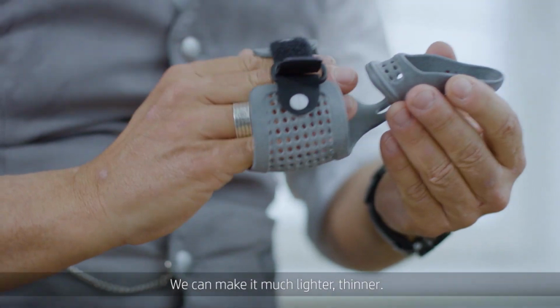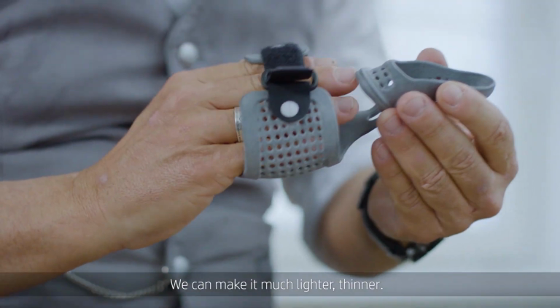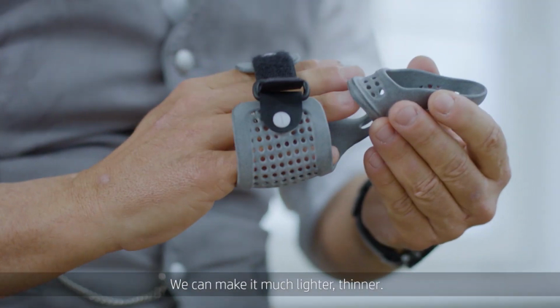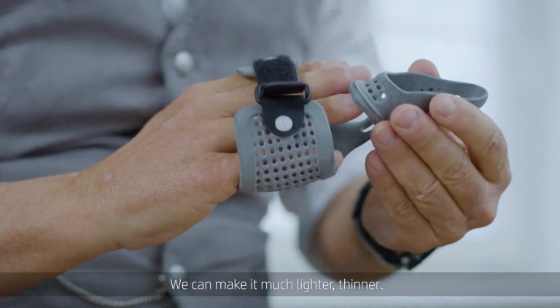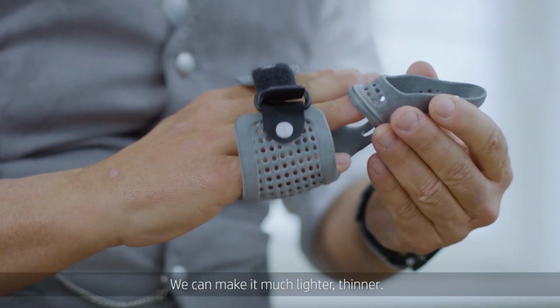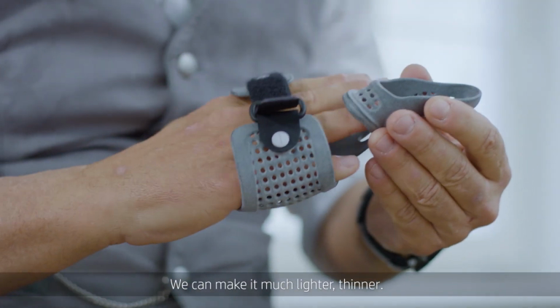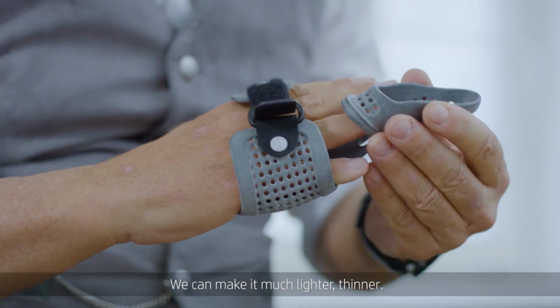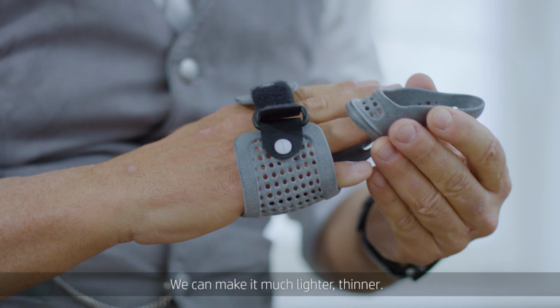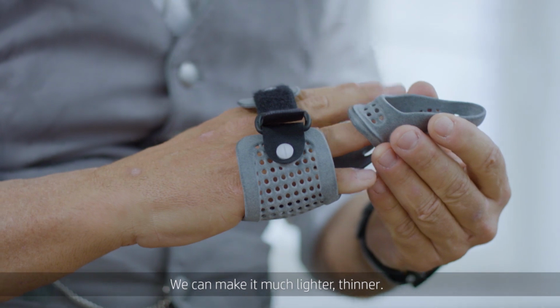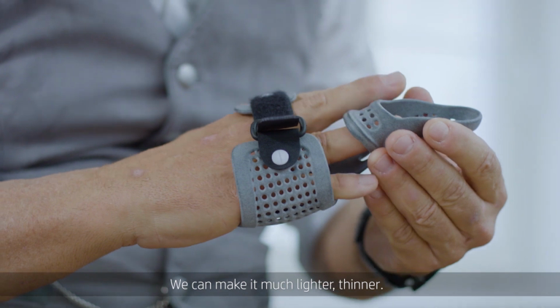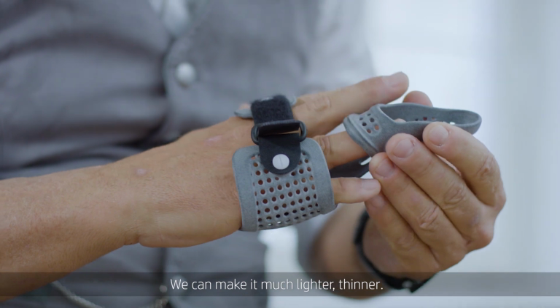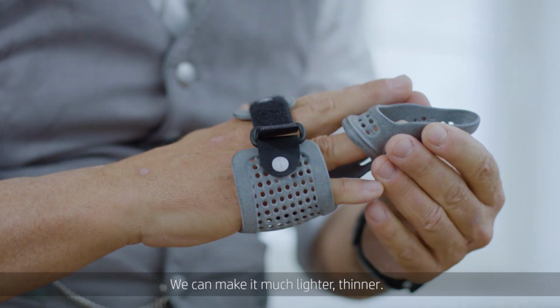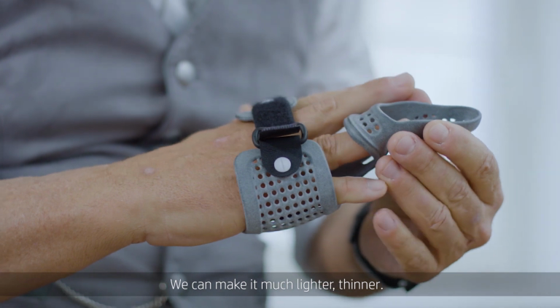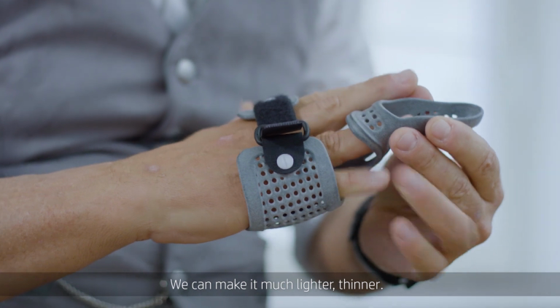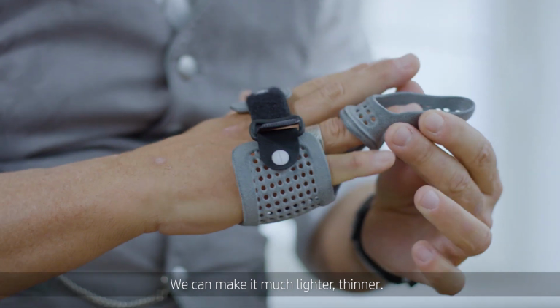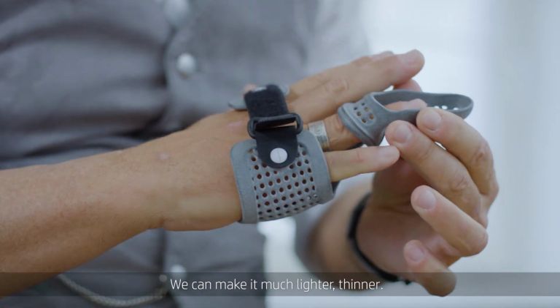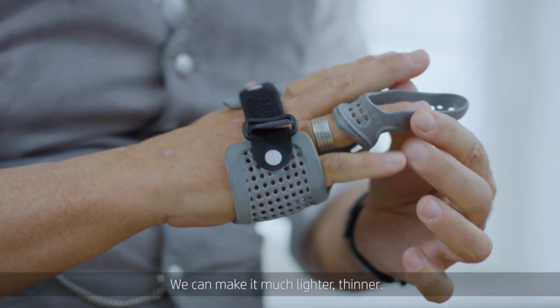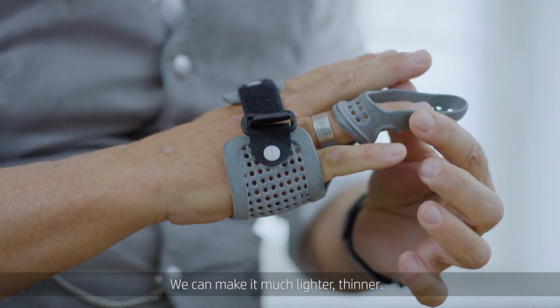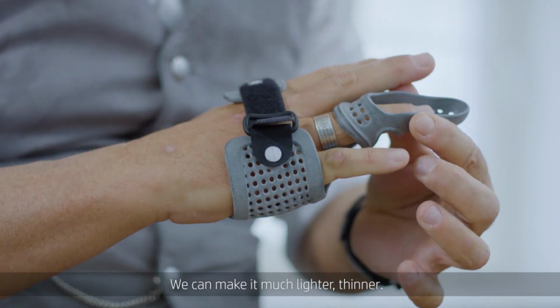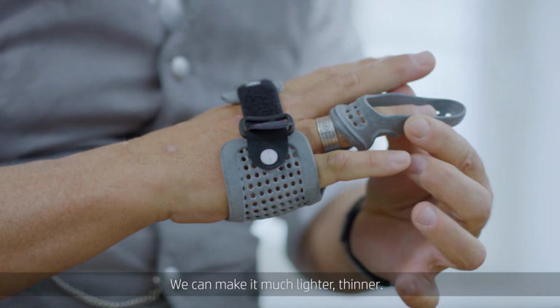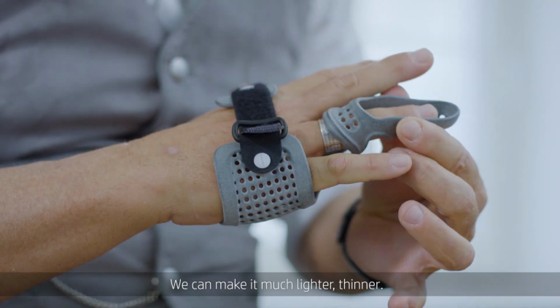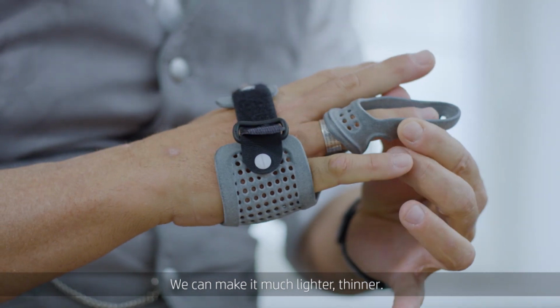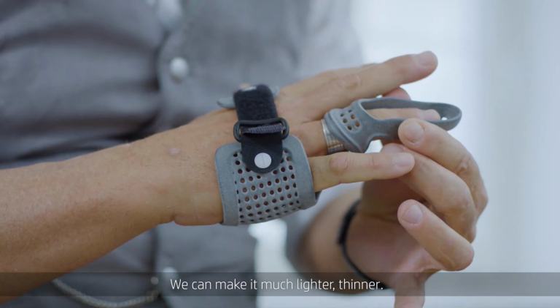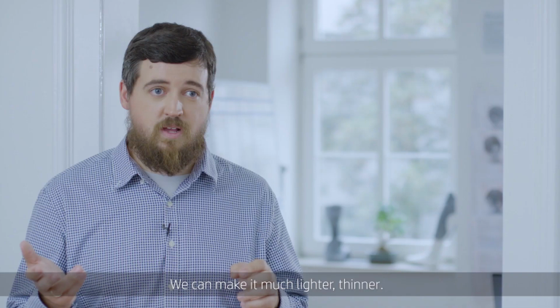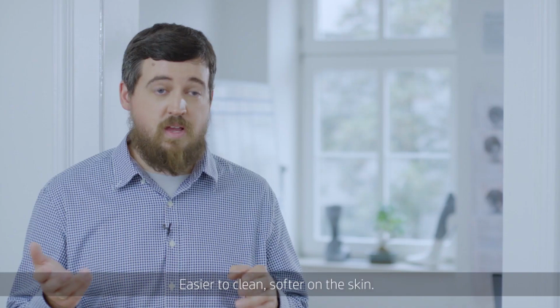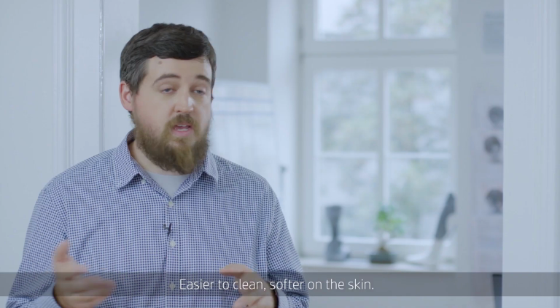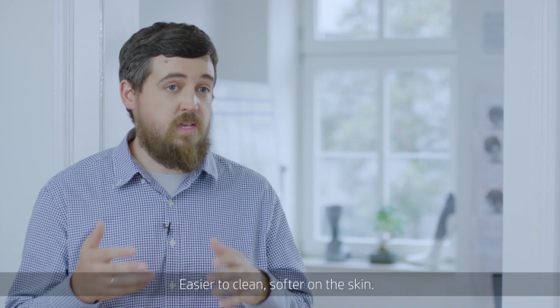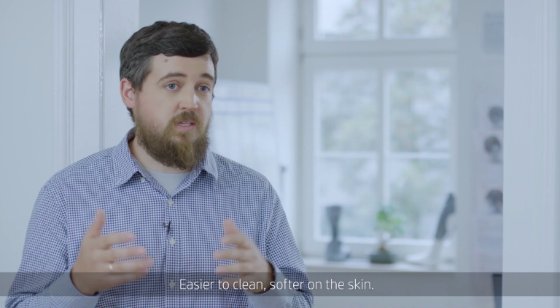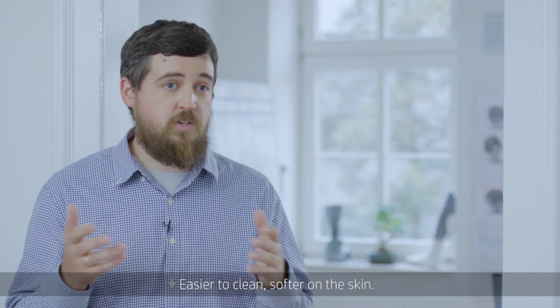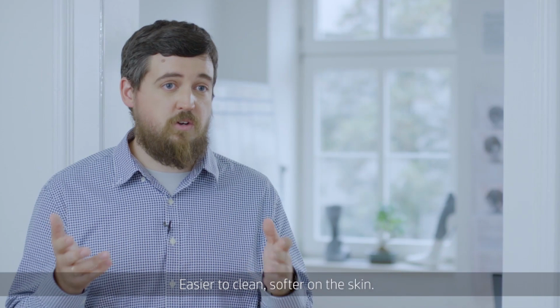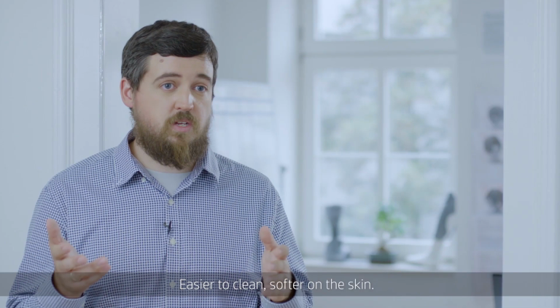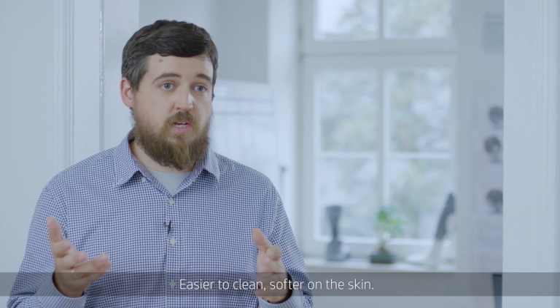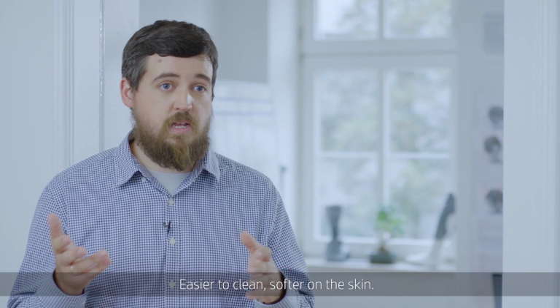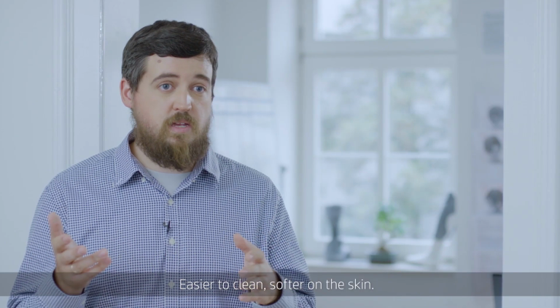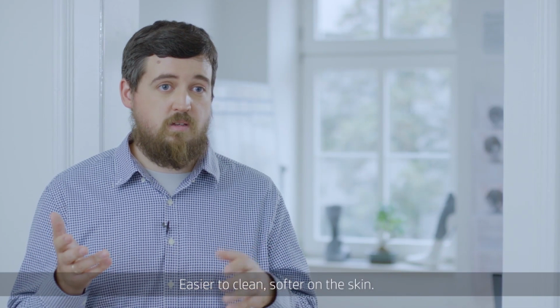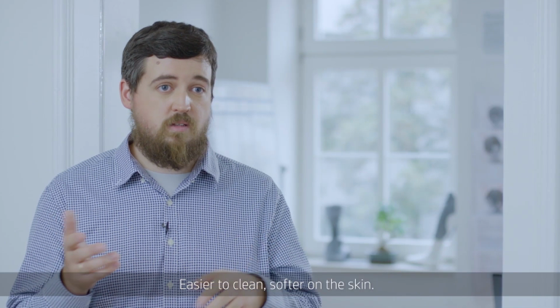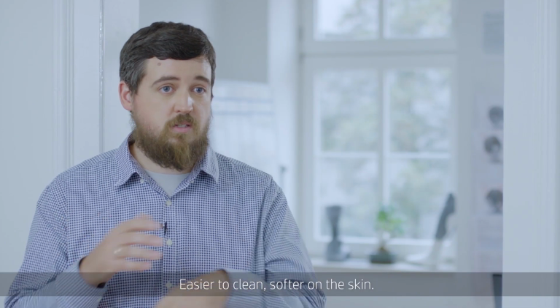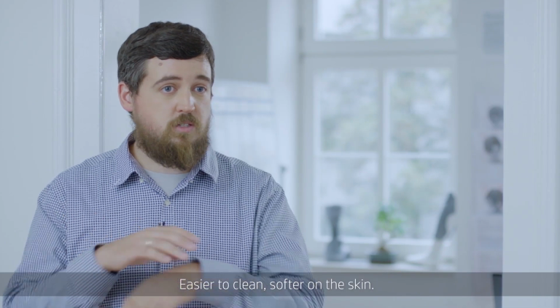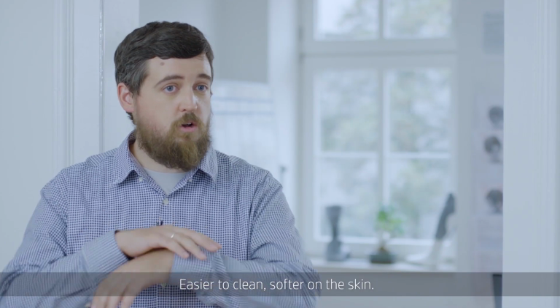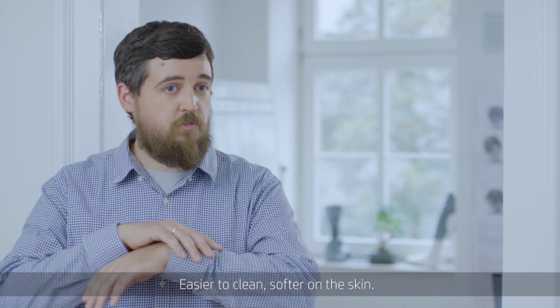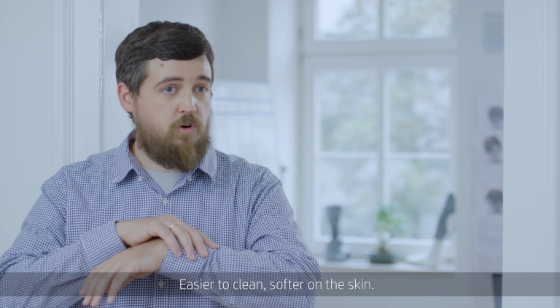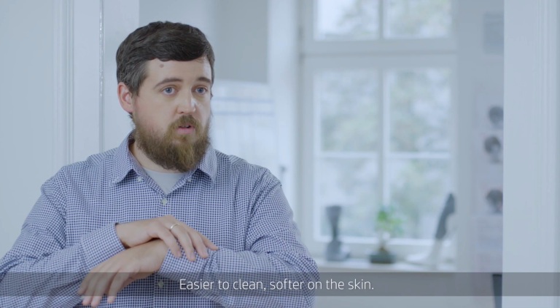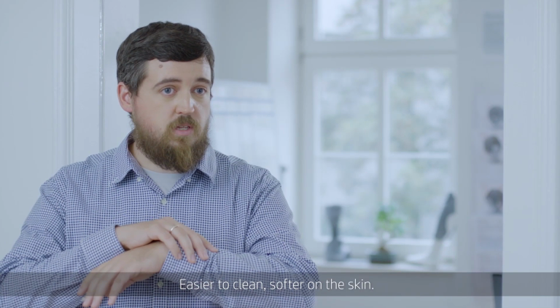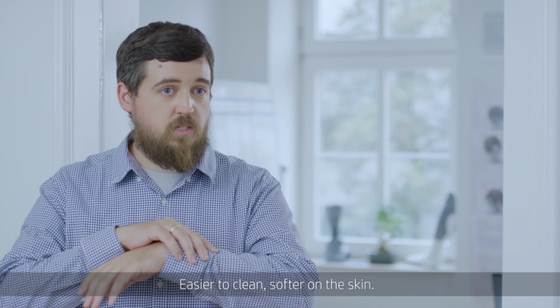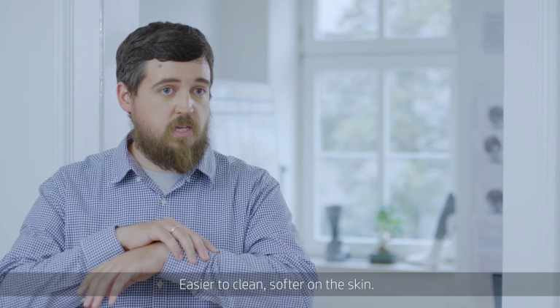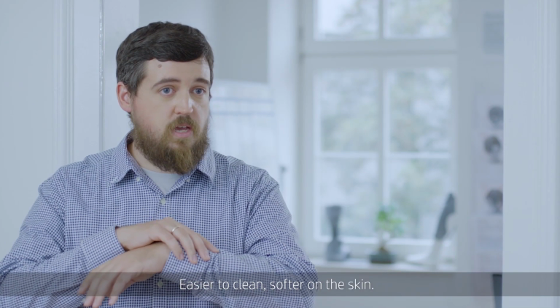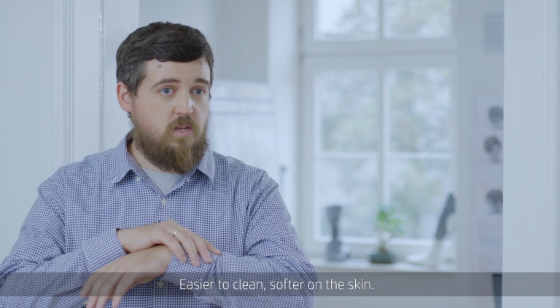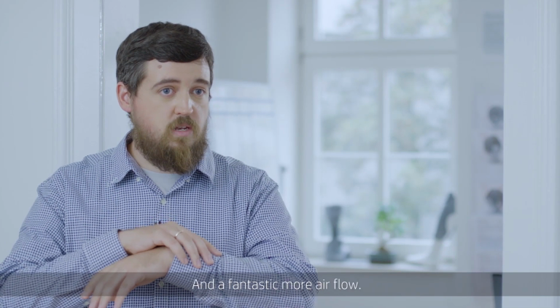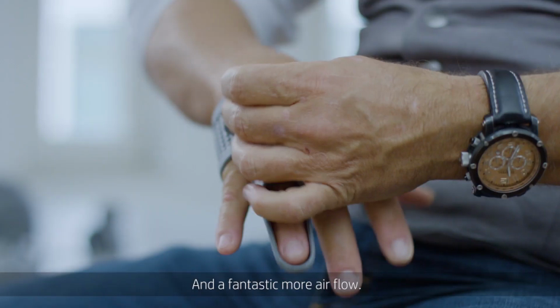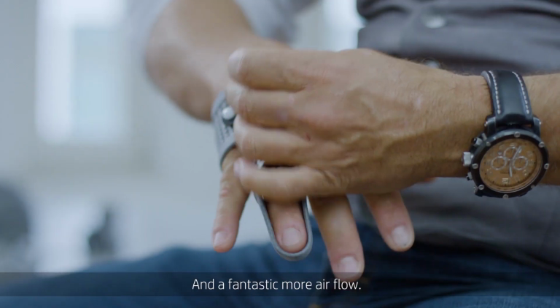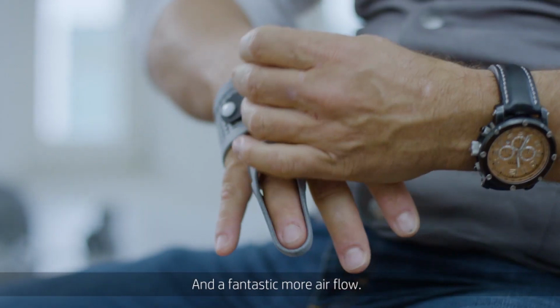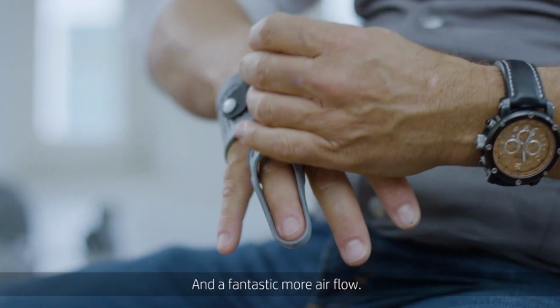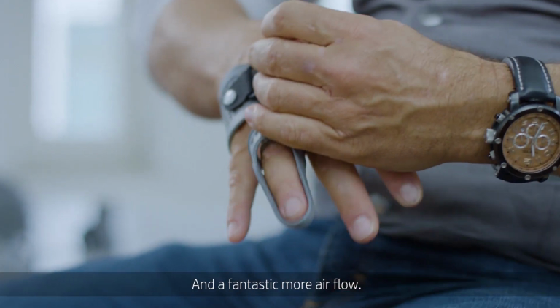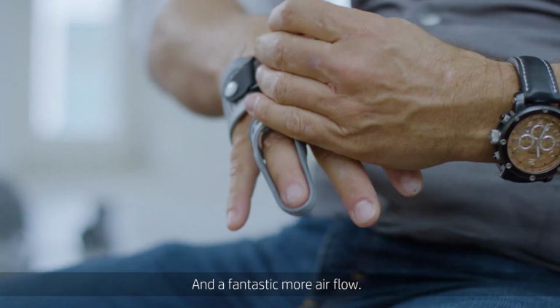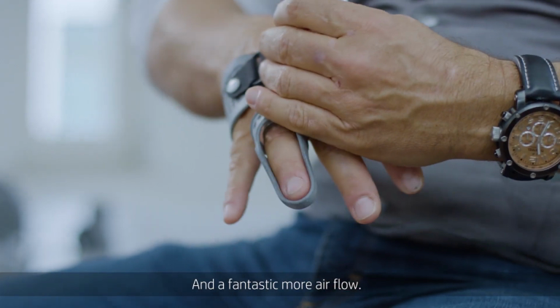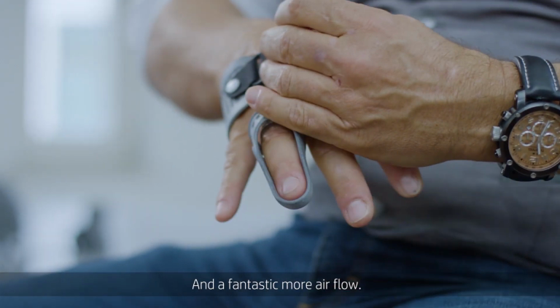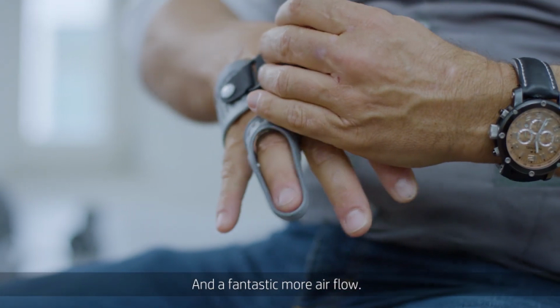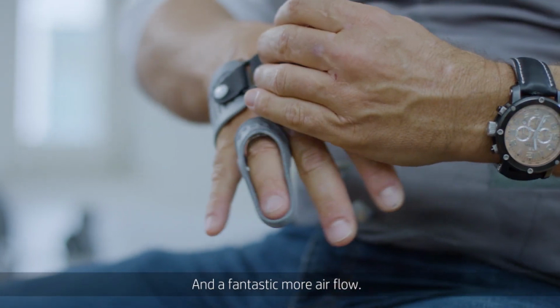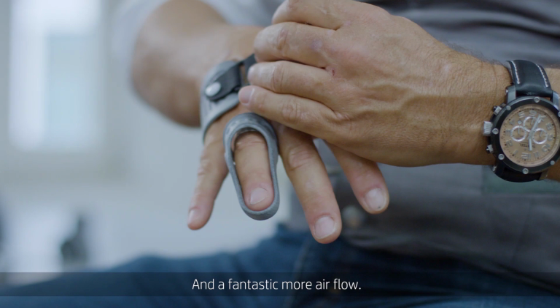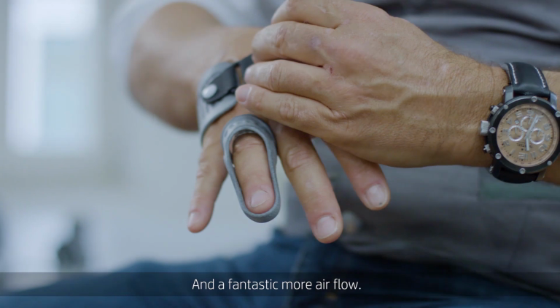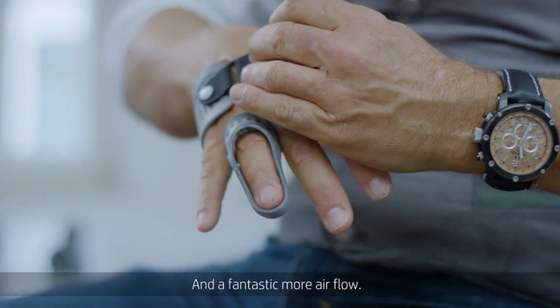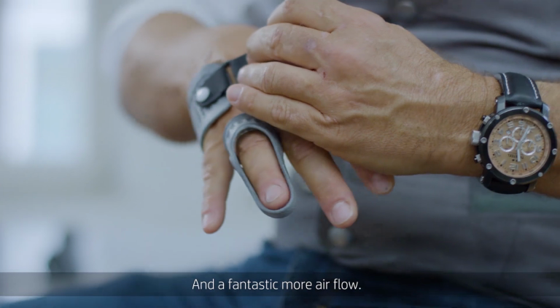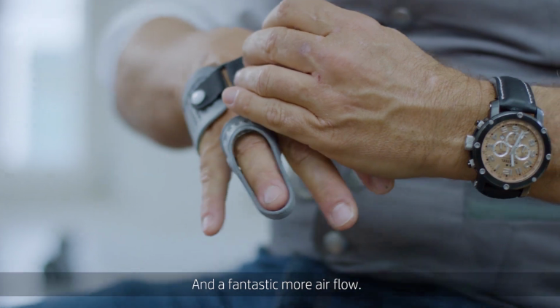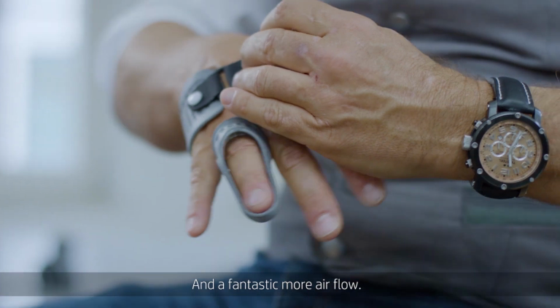We can make it much lighter, thinner, easier to clean, softer on the skin, and with fantastic airflow.